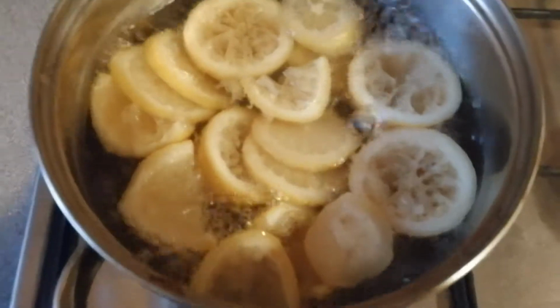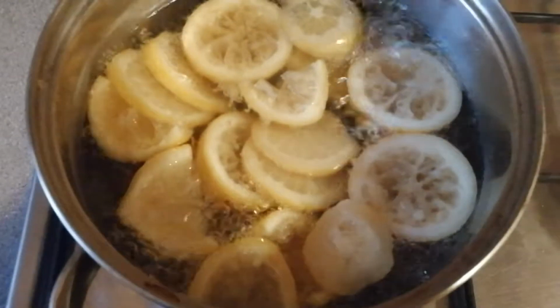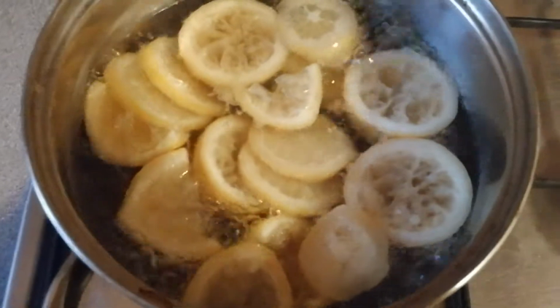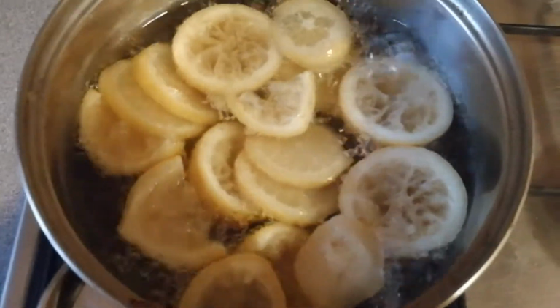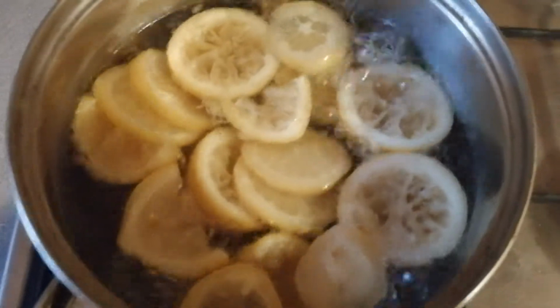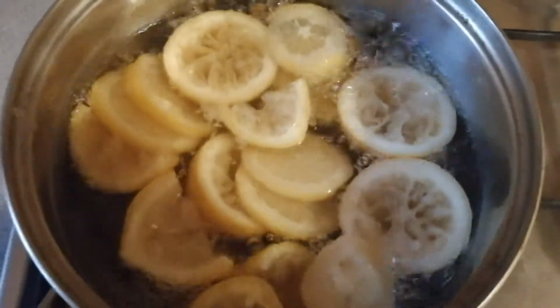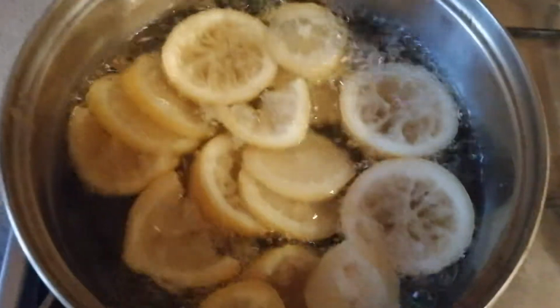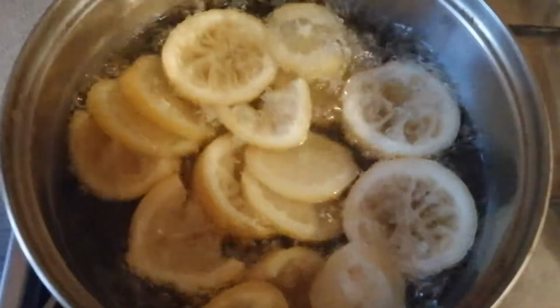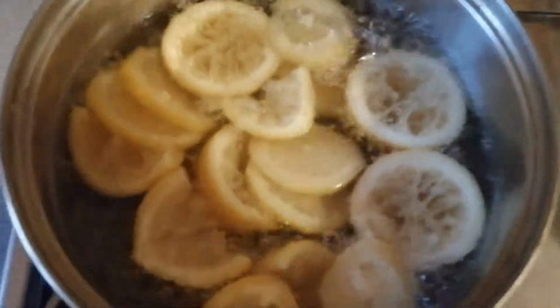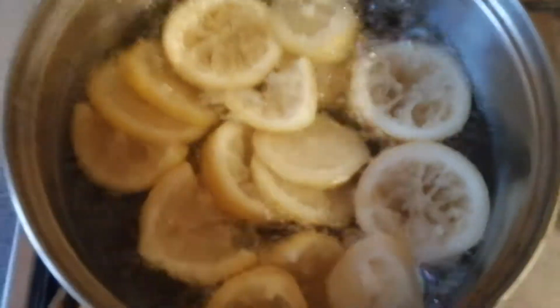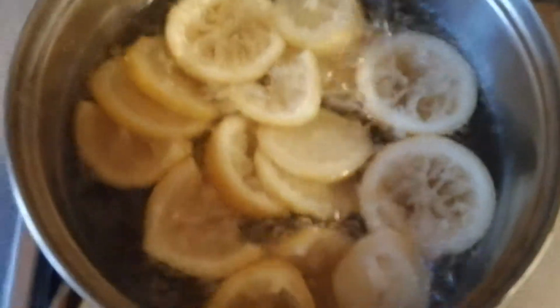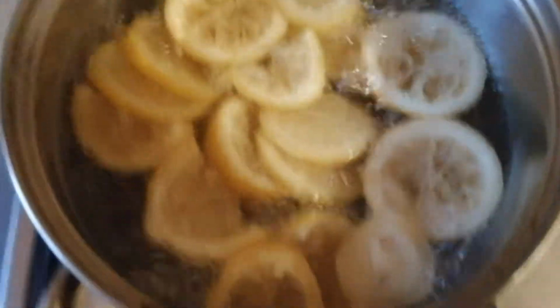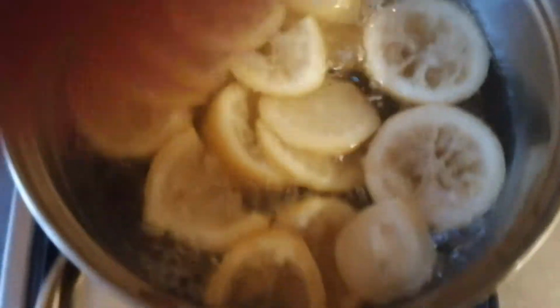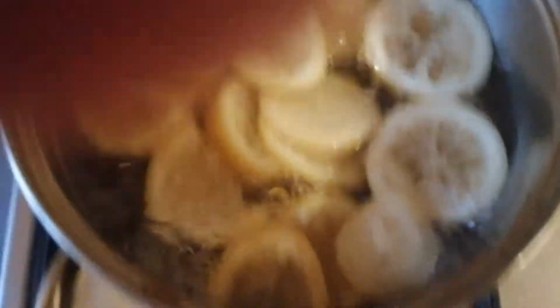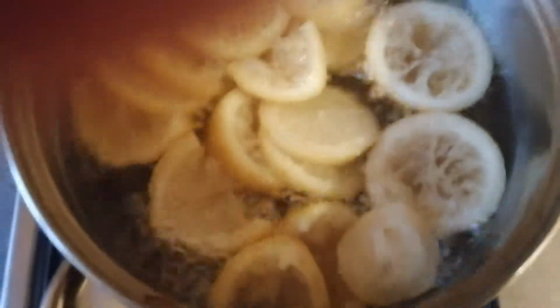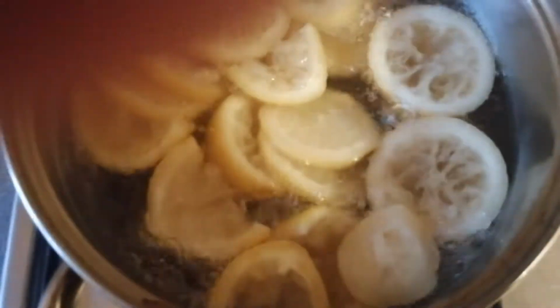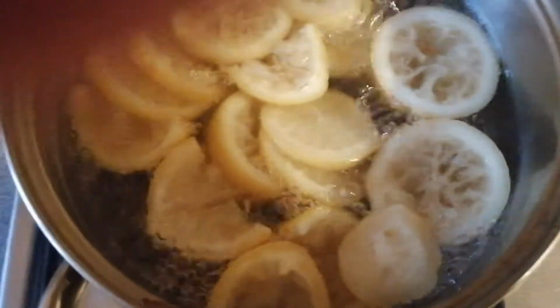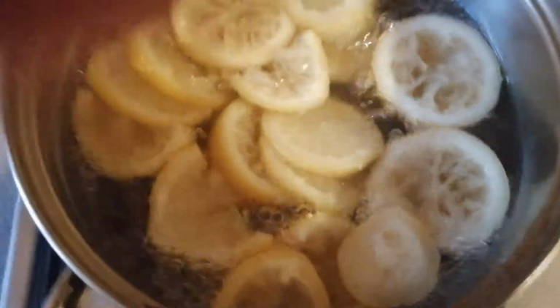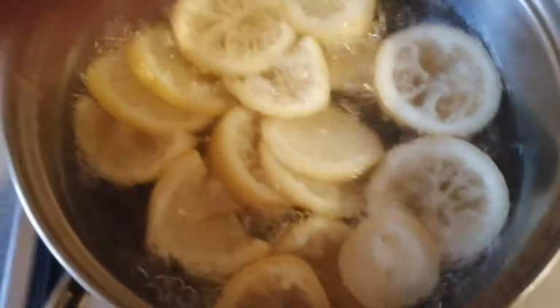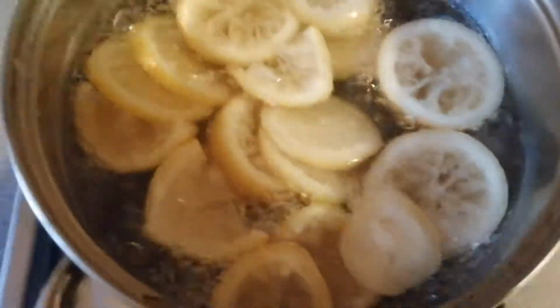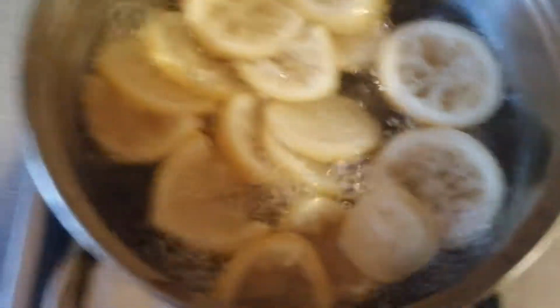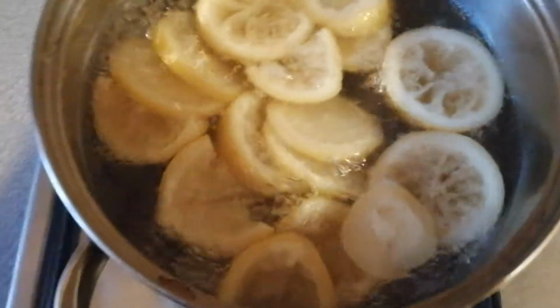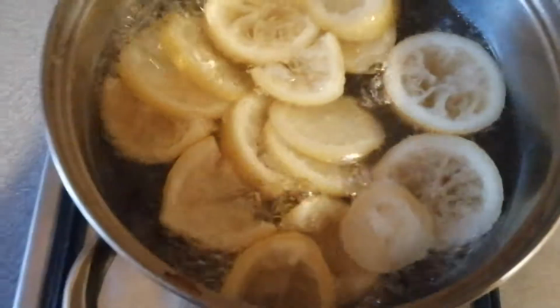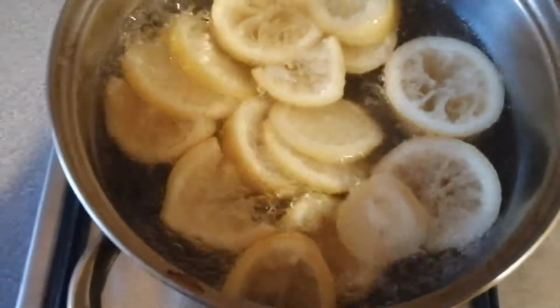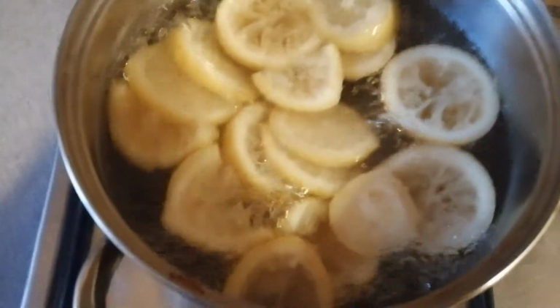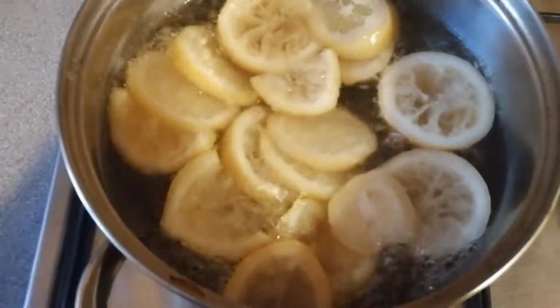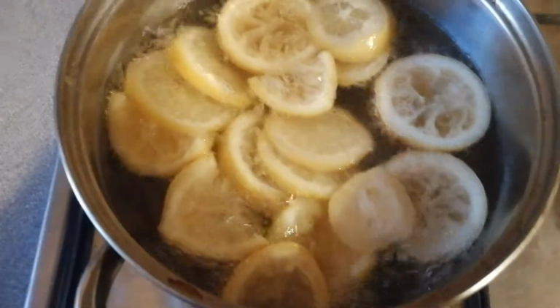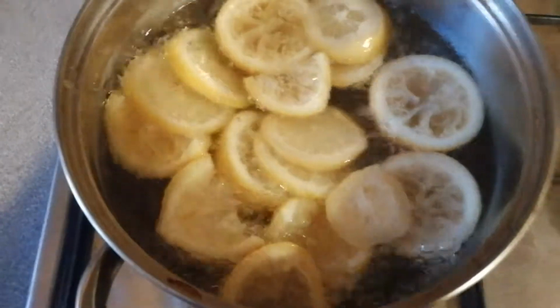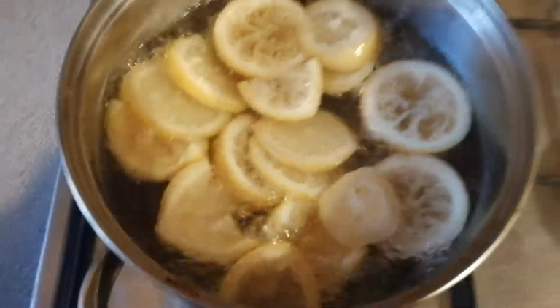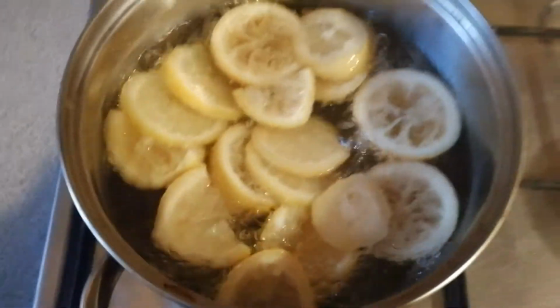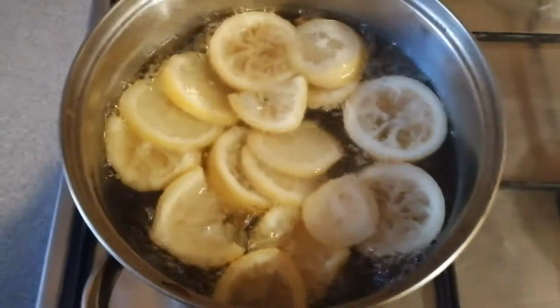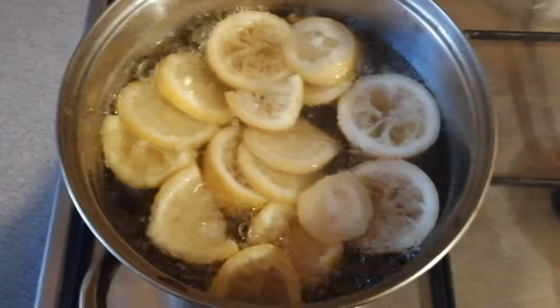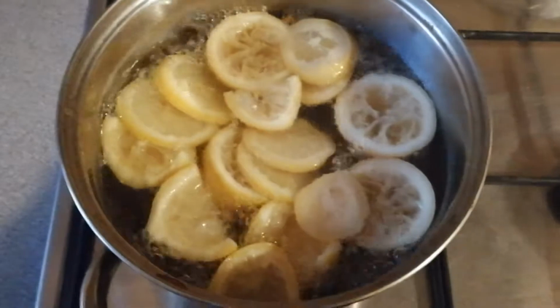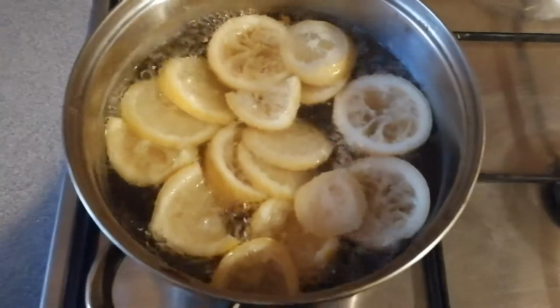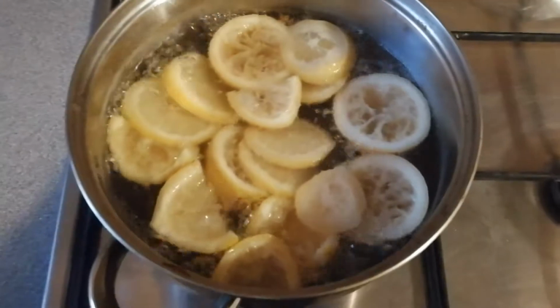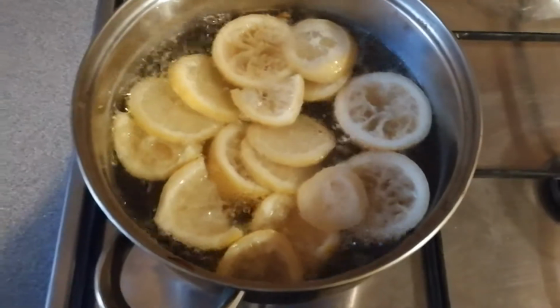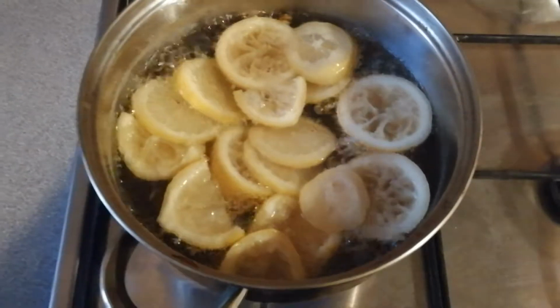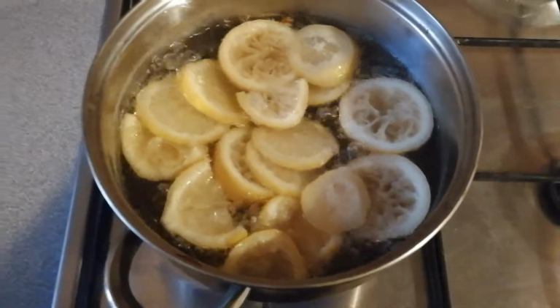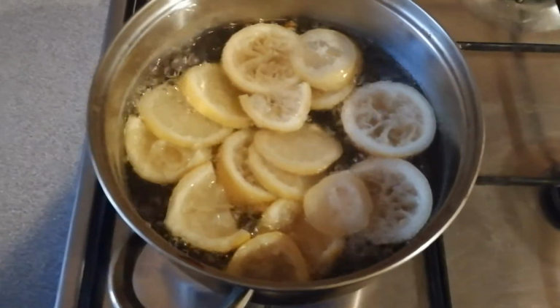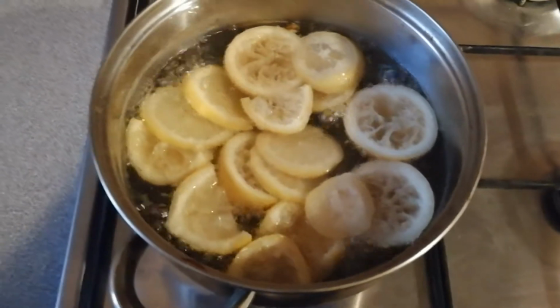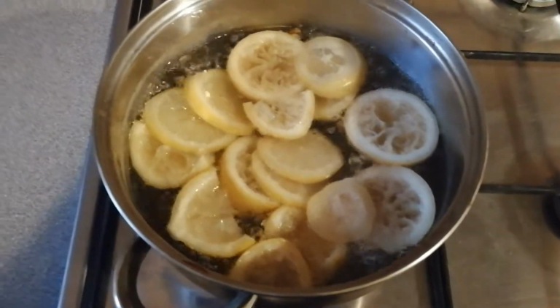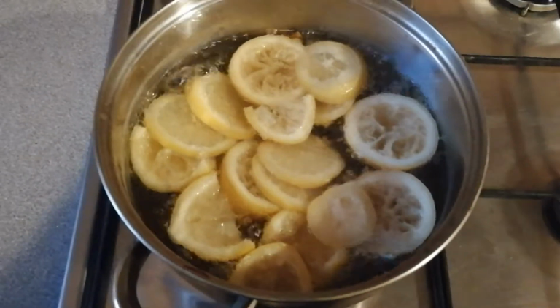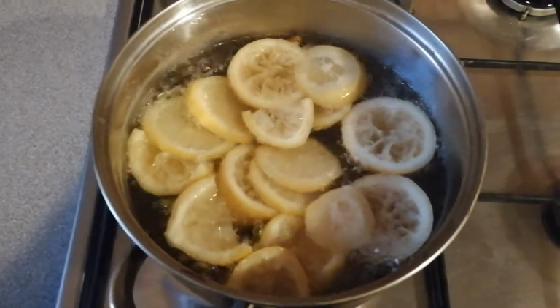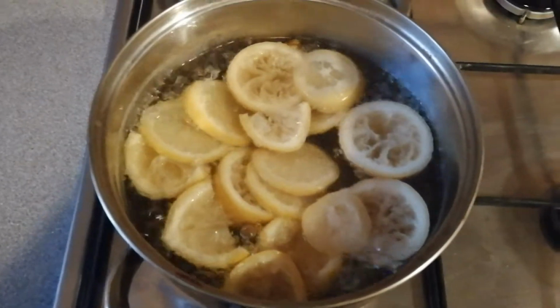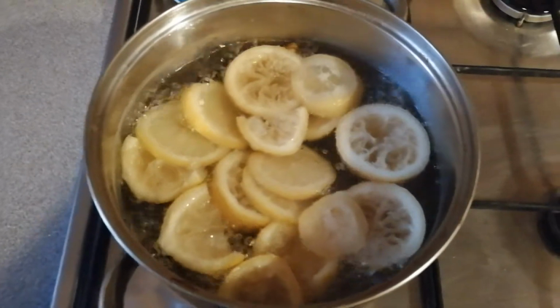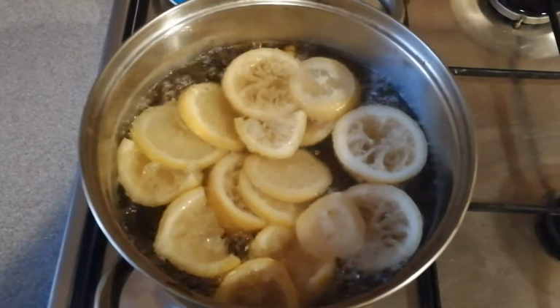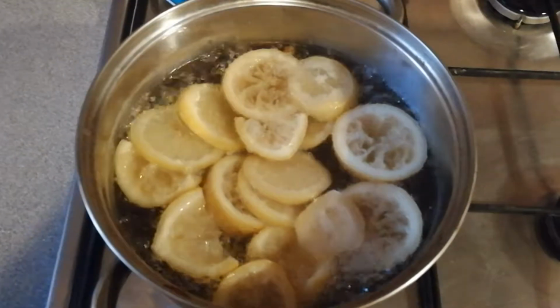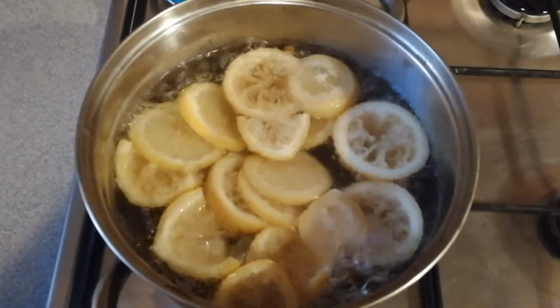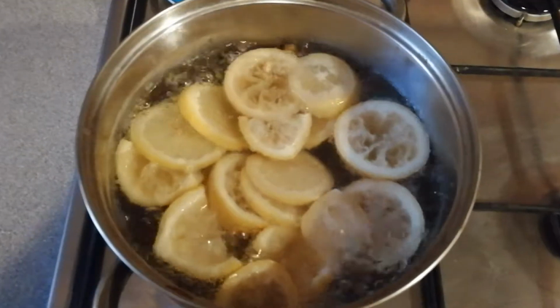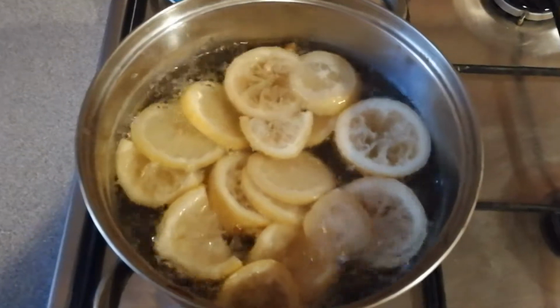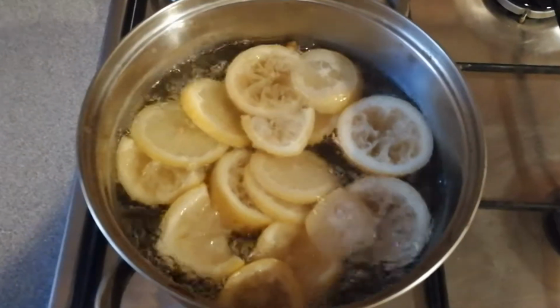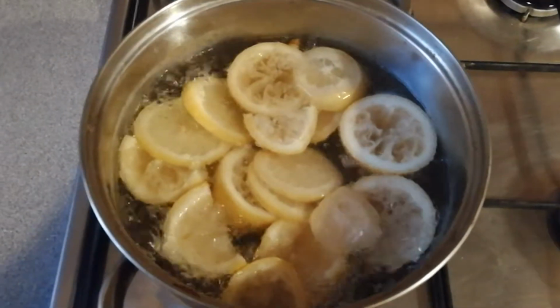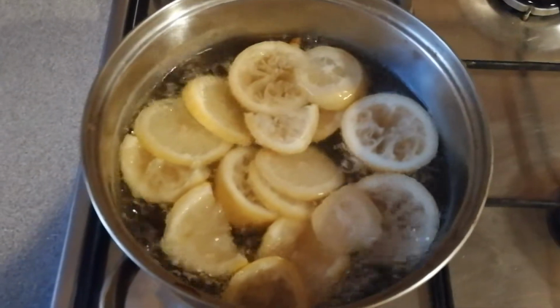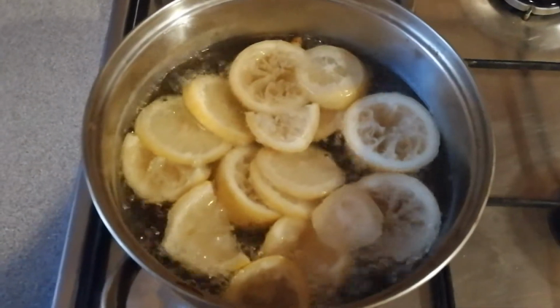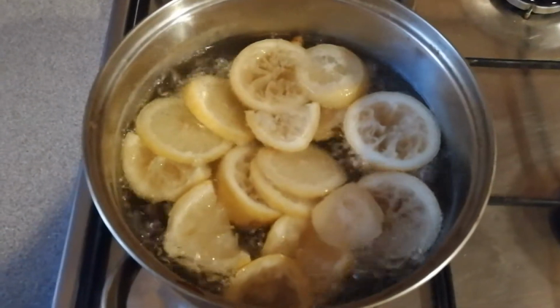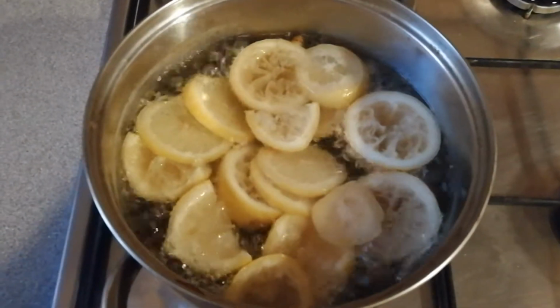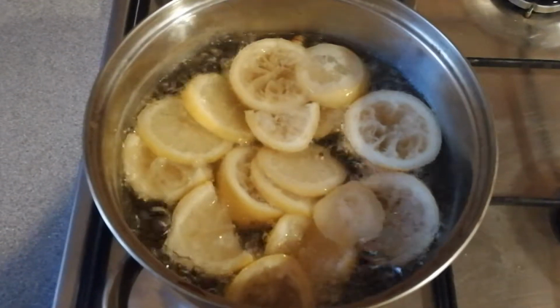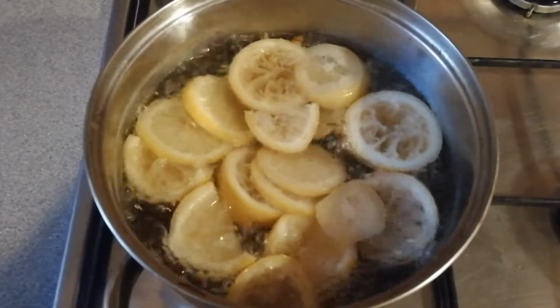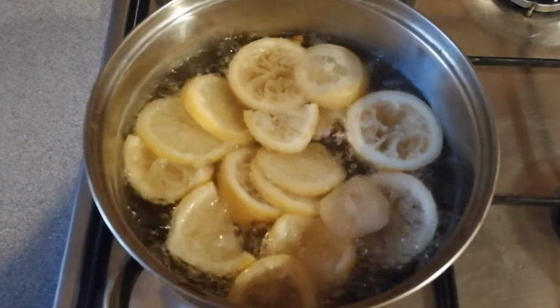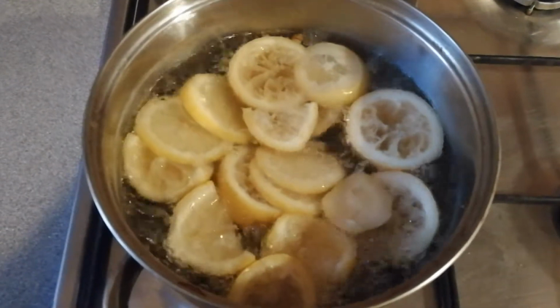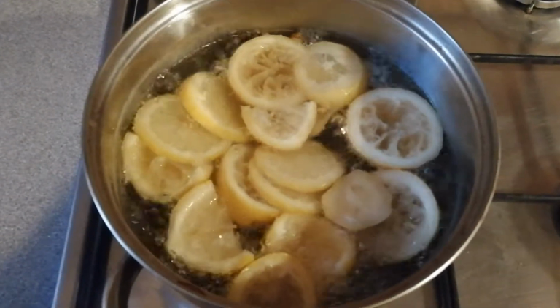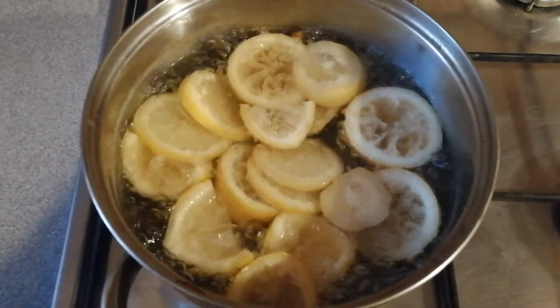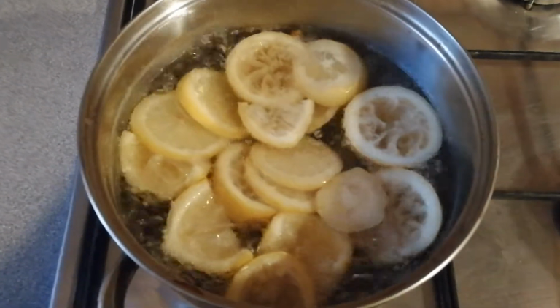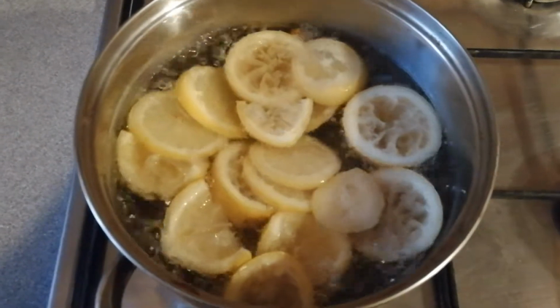This is boiling now — I'm going to leave it for 10 minutes to boil and then come back to it.